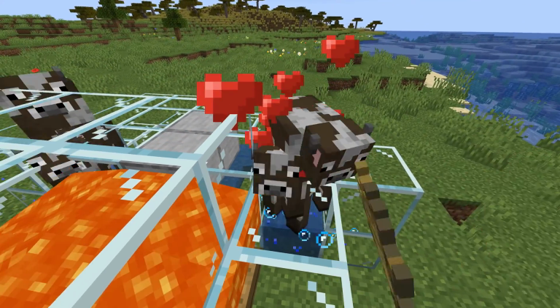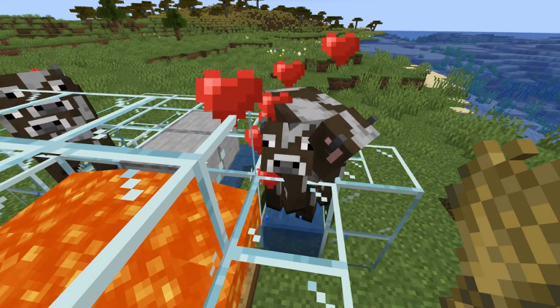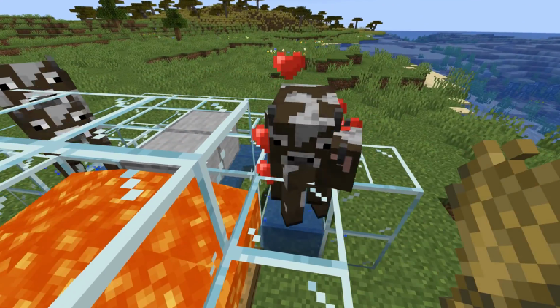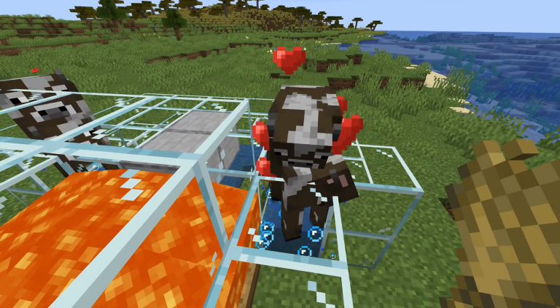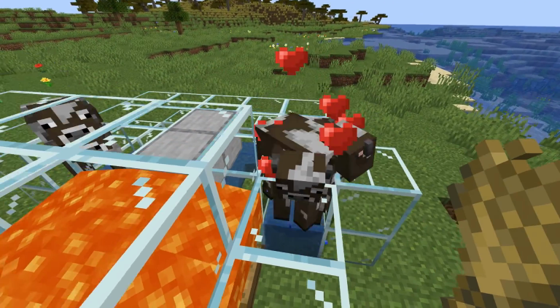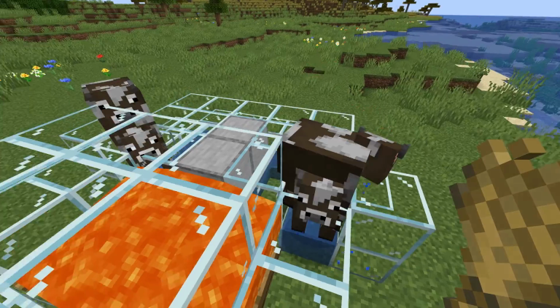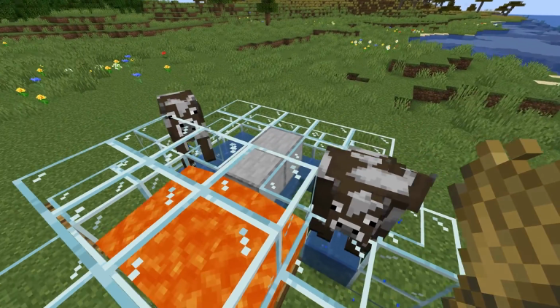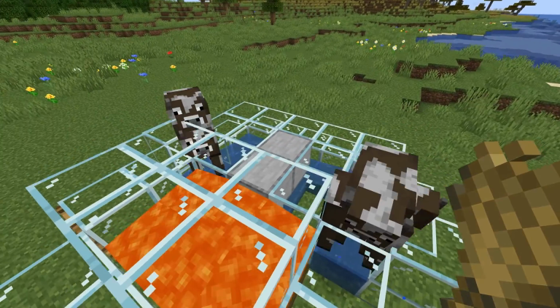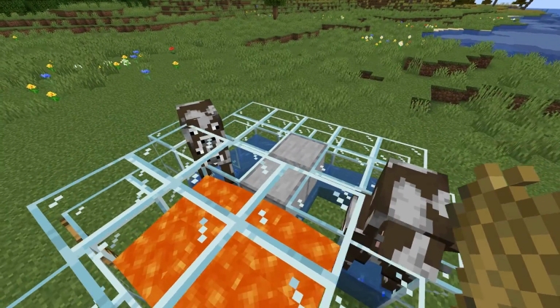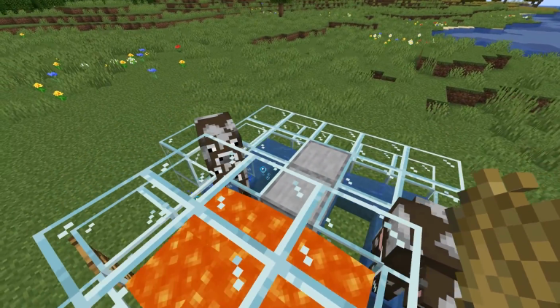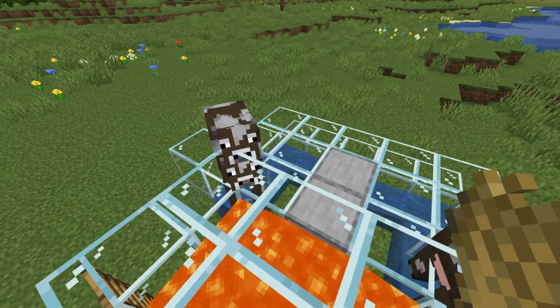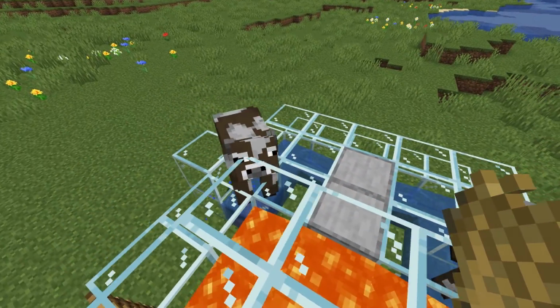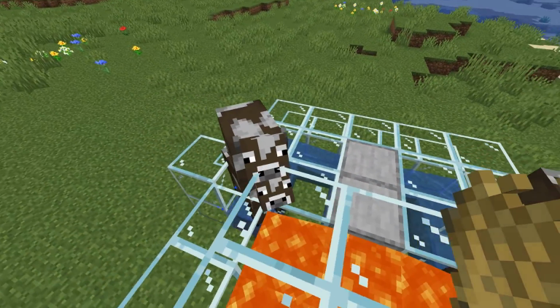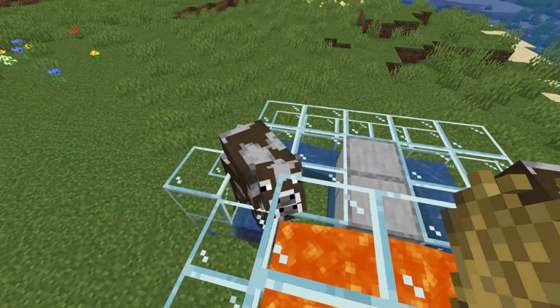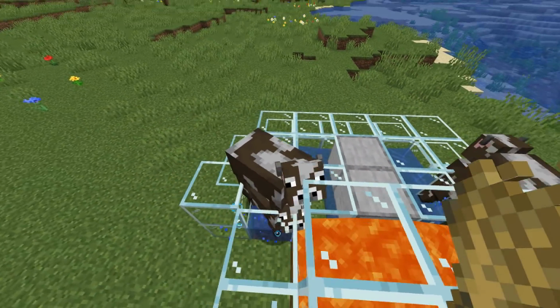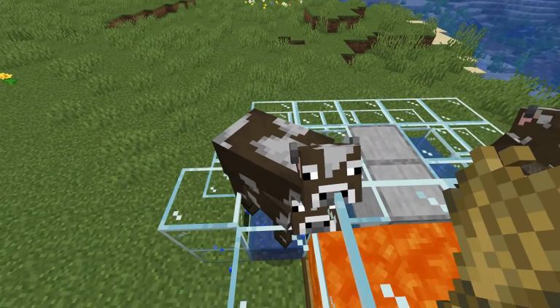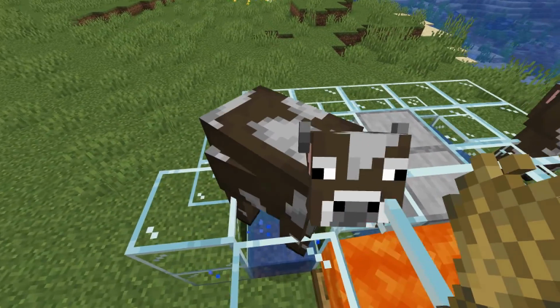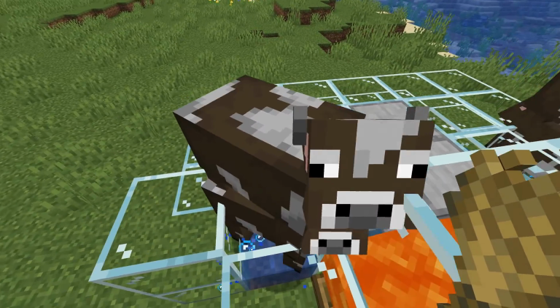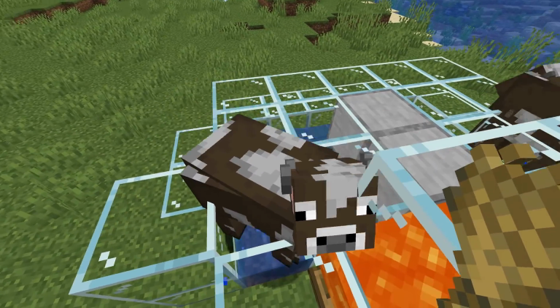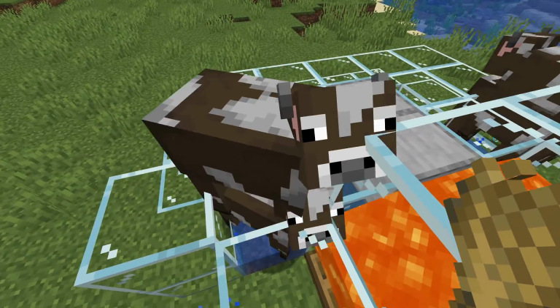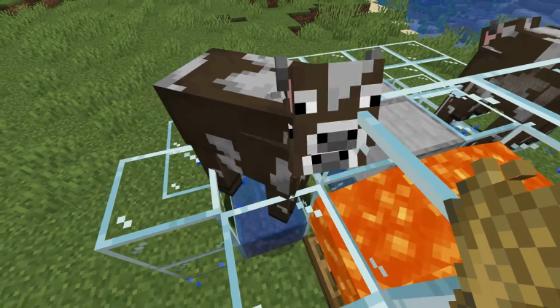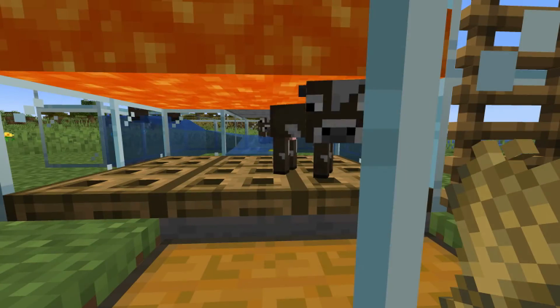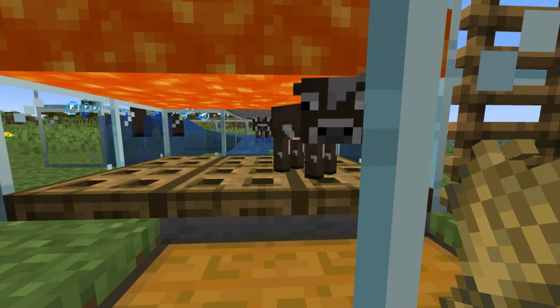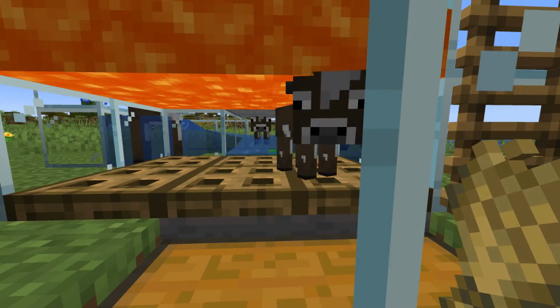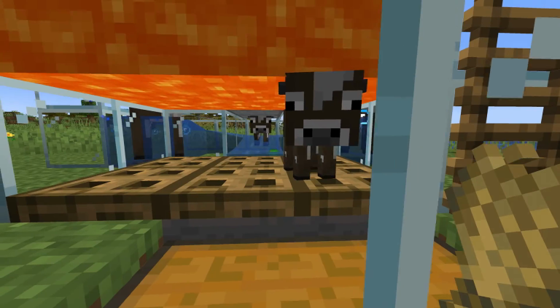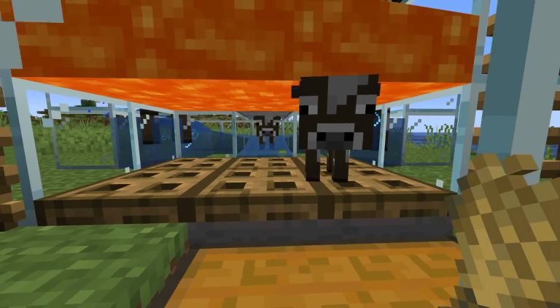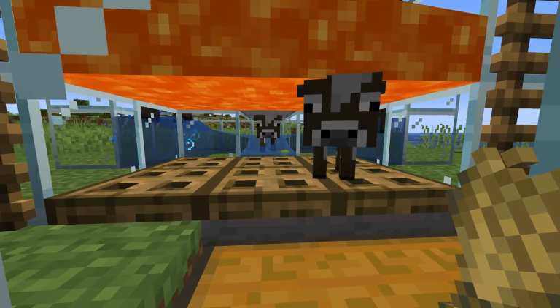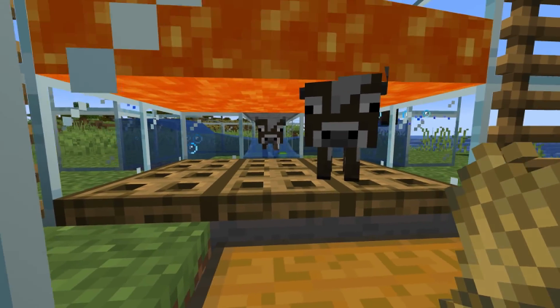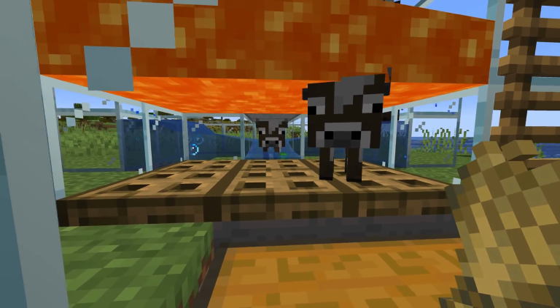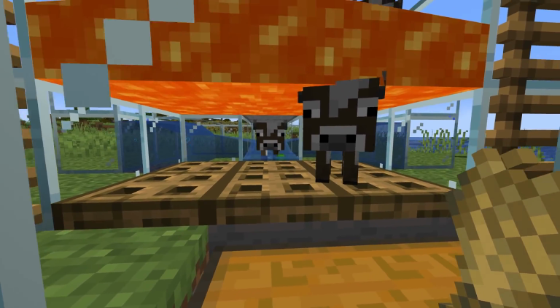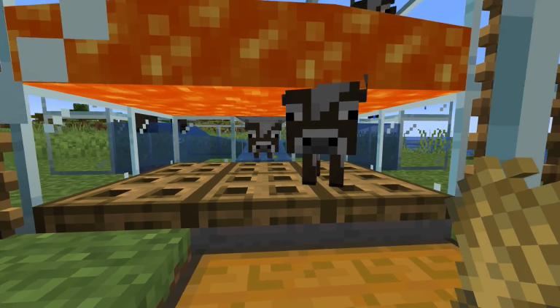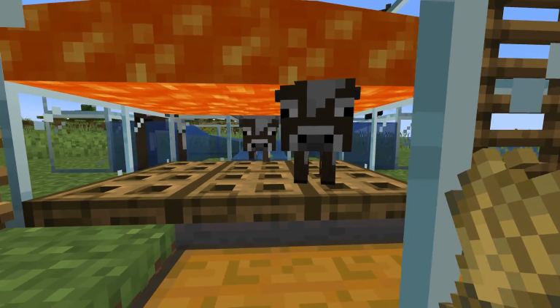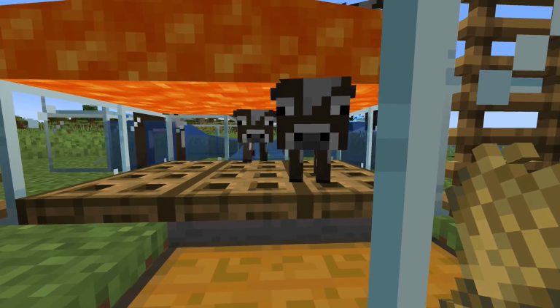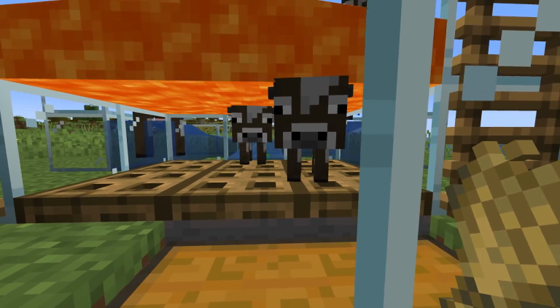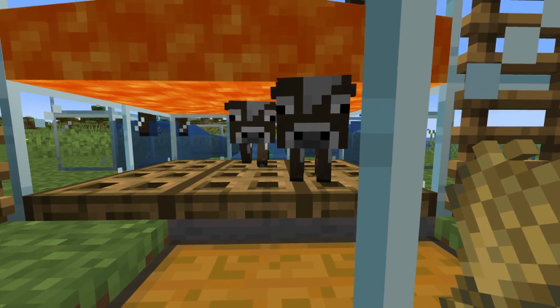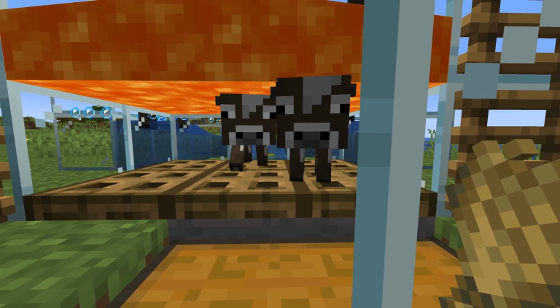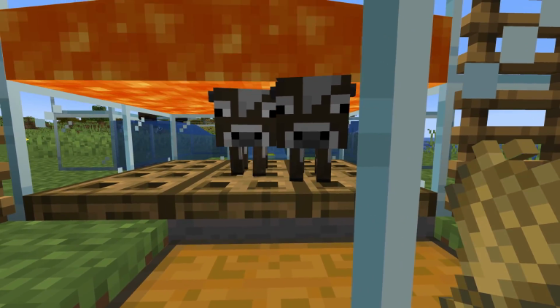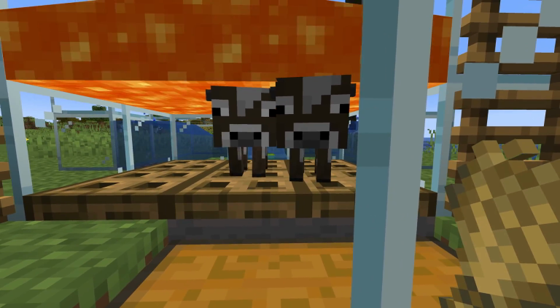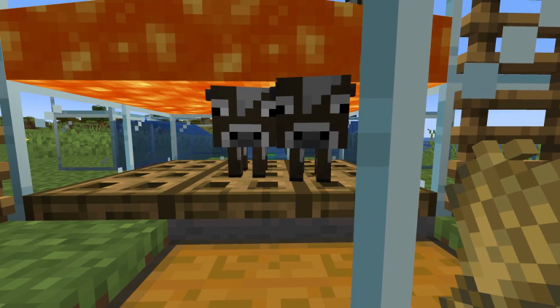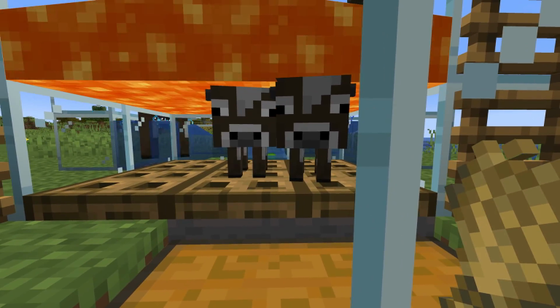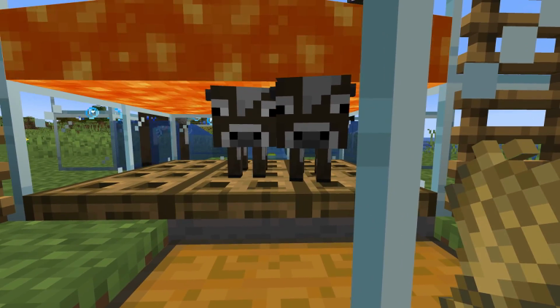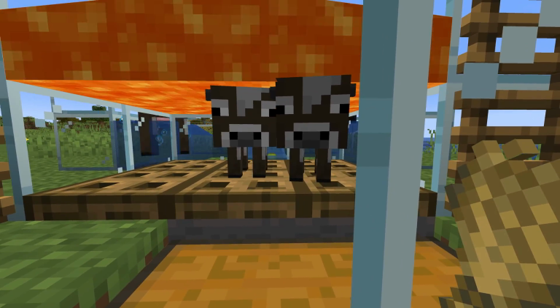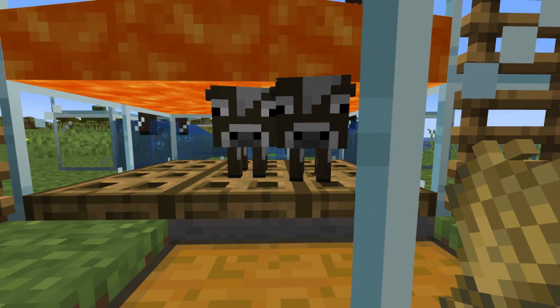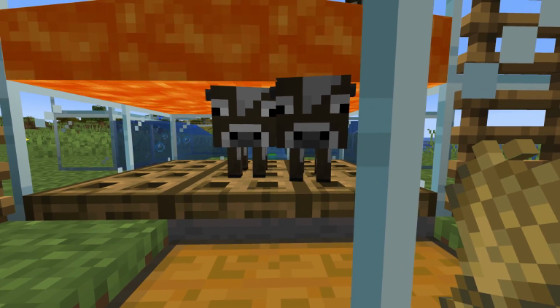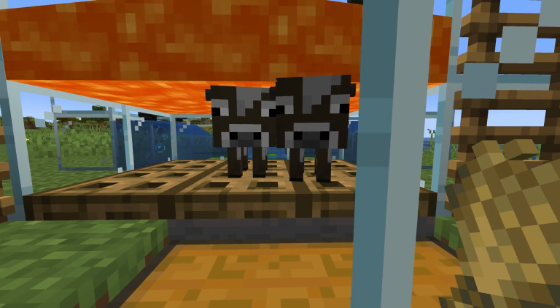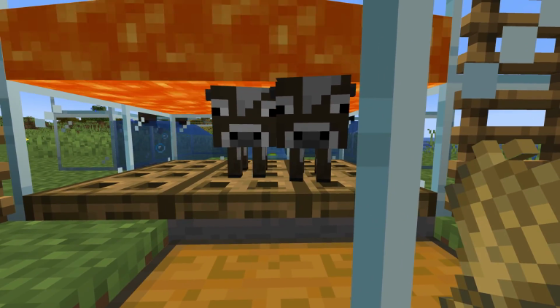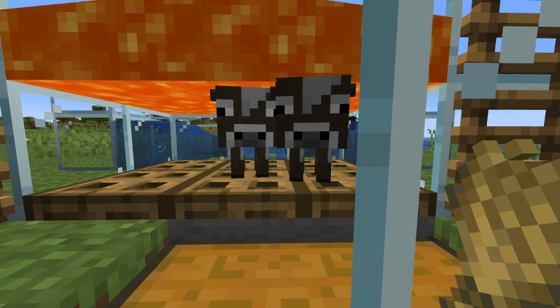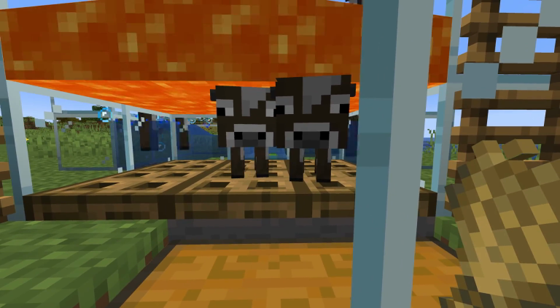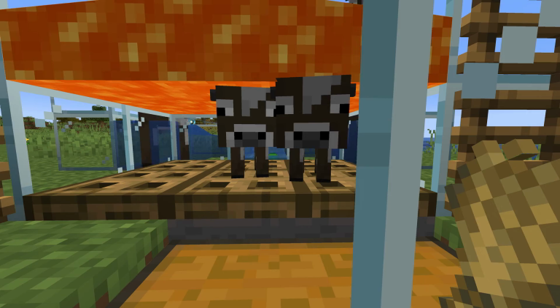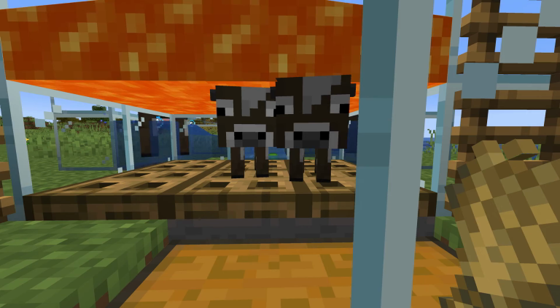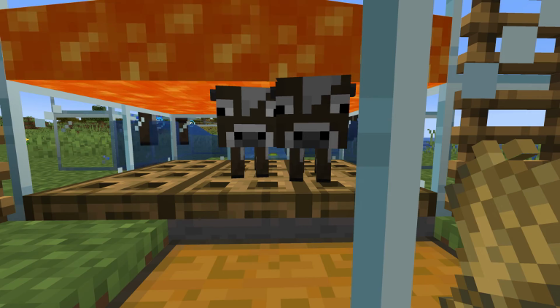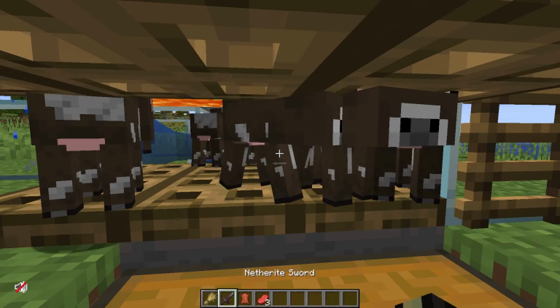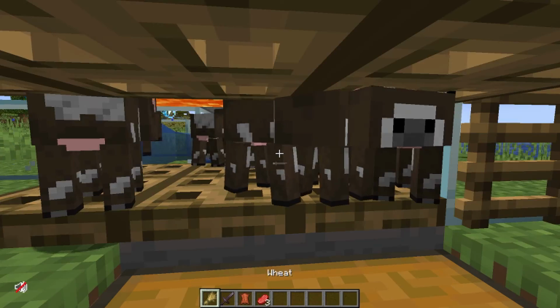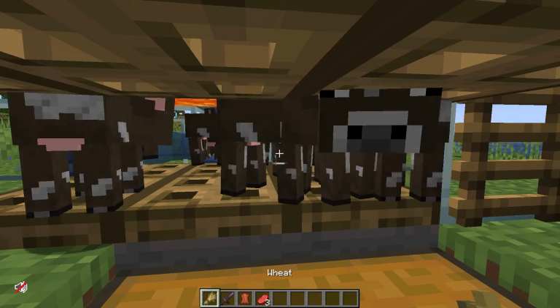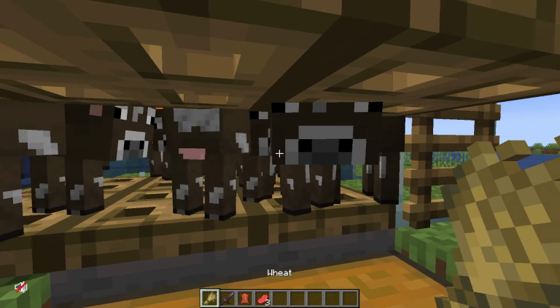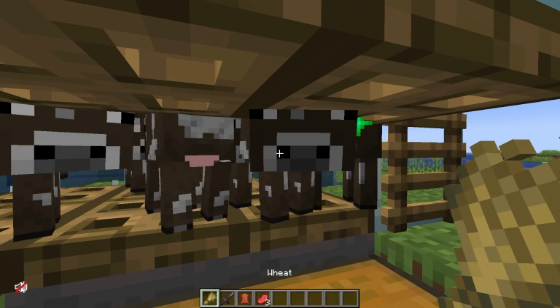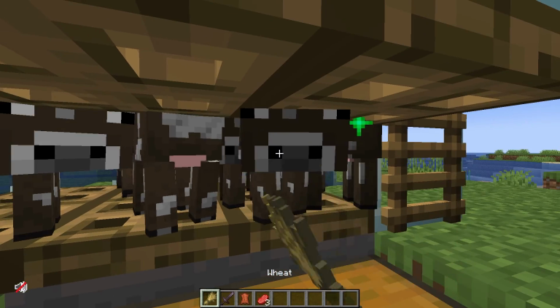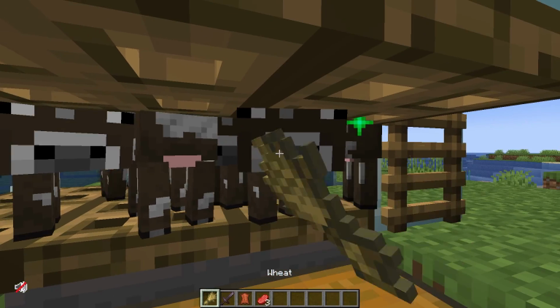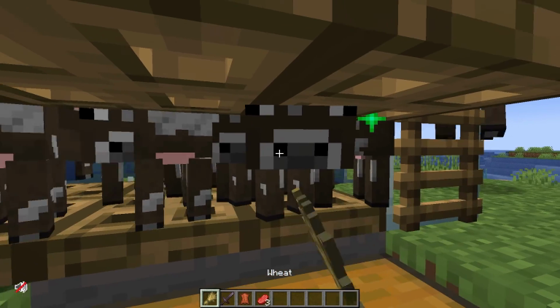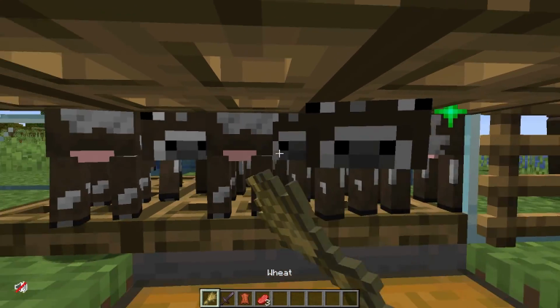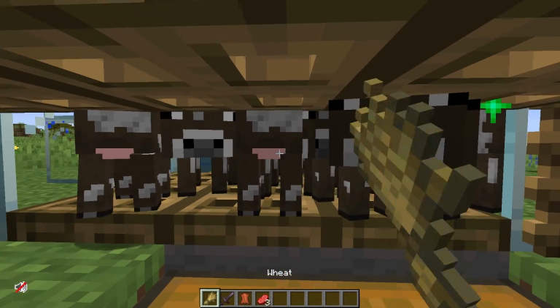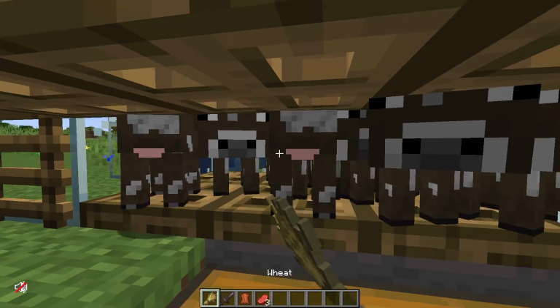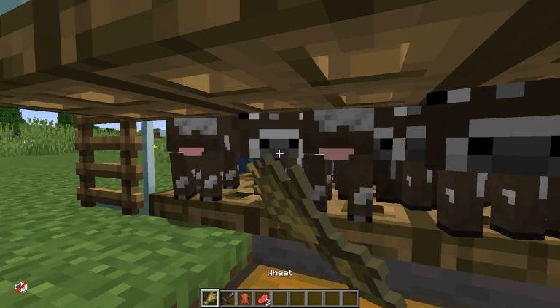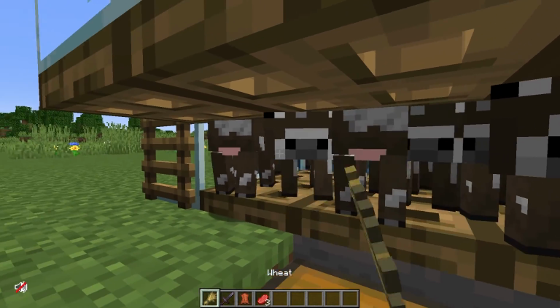At this point, the farm works, and you can wait for the cows to grow up and get killed by the lava, or you can do some extra steps to make the farm a bit better.